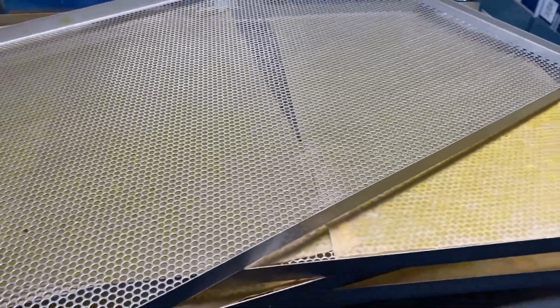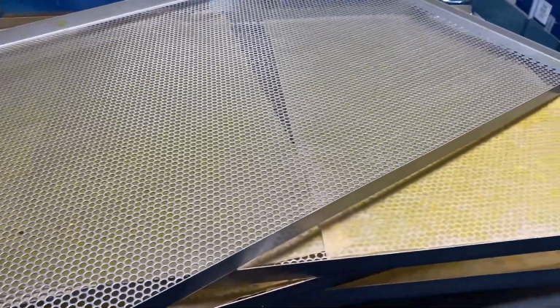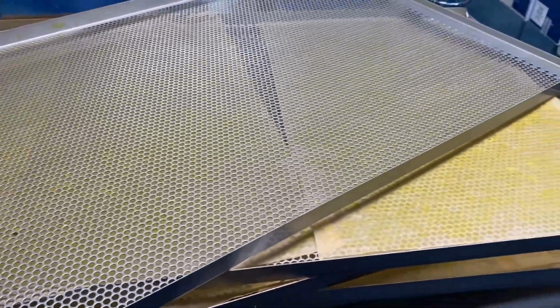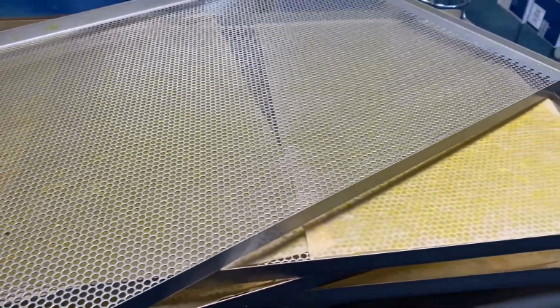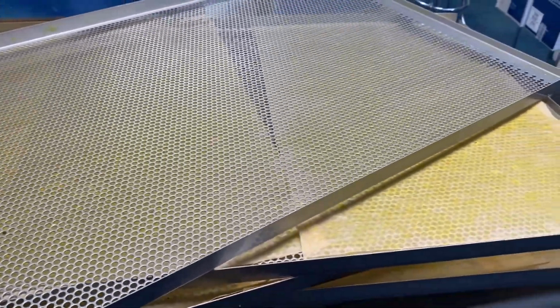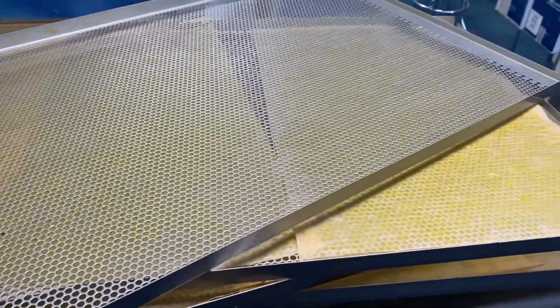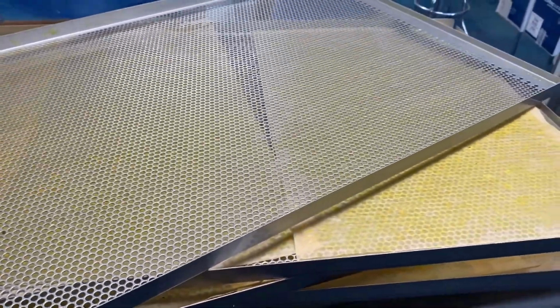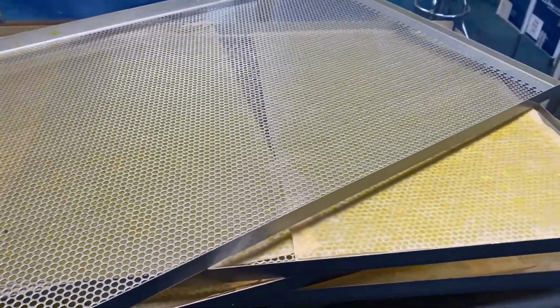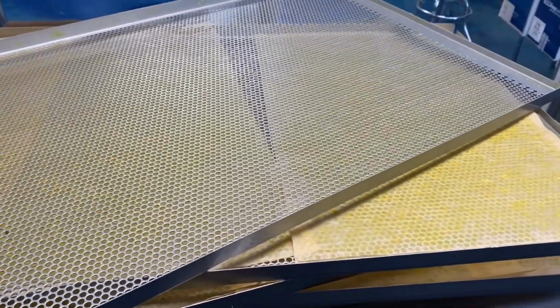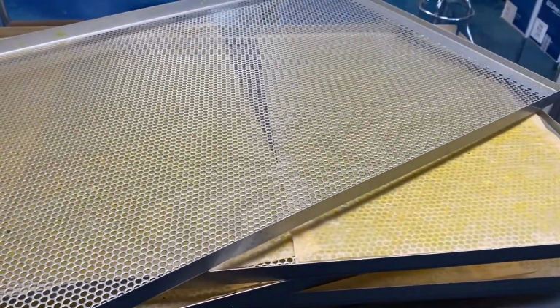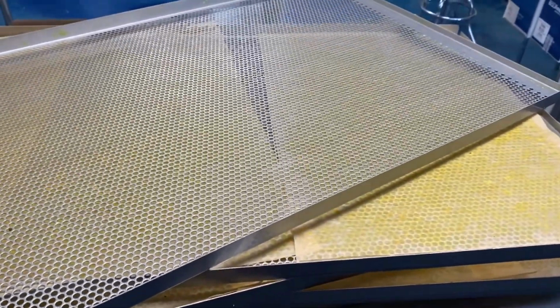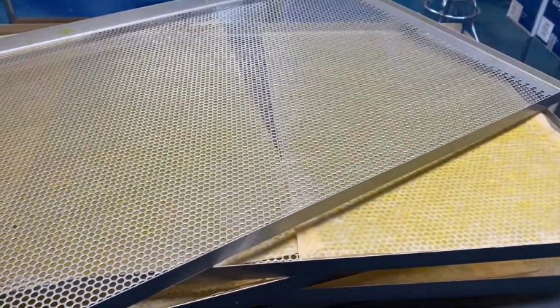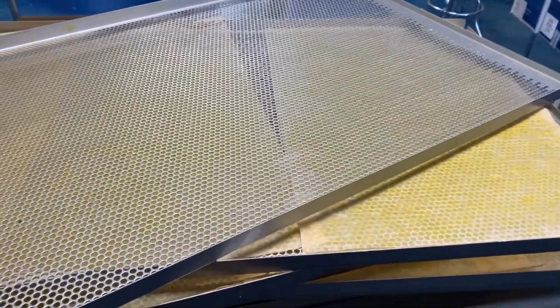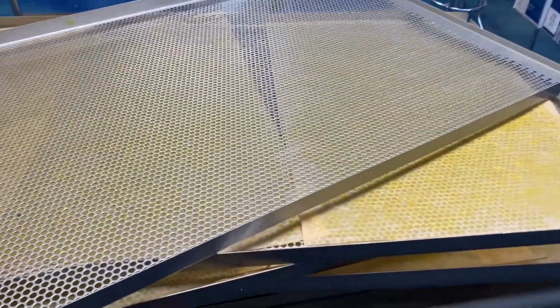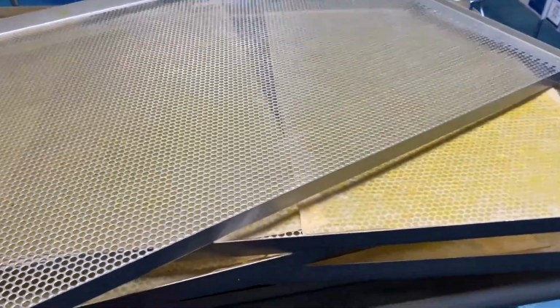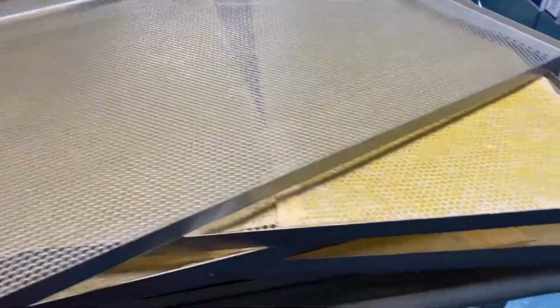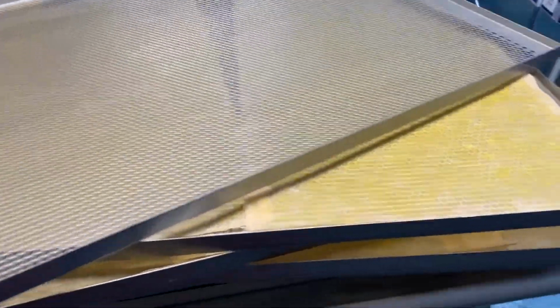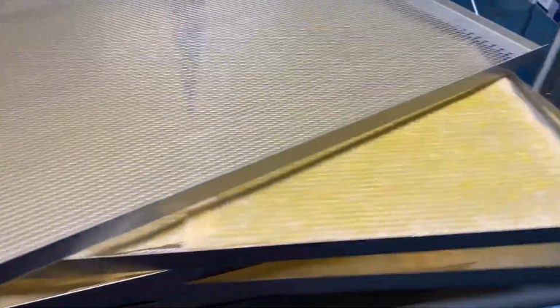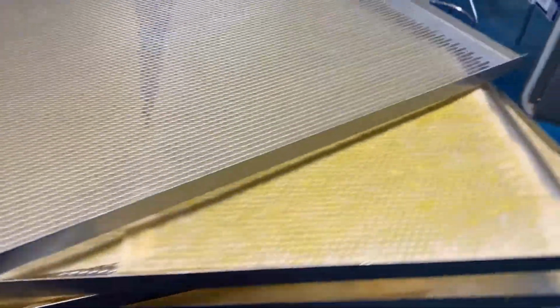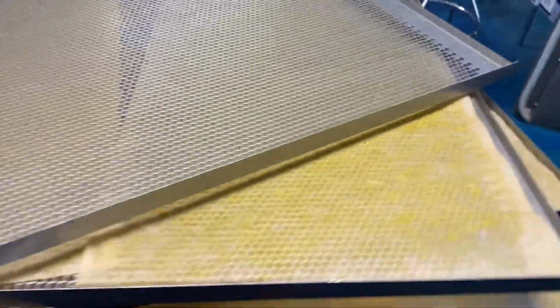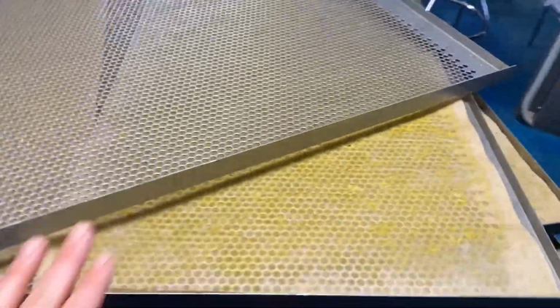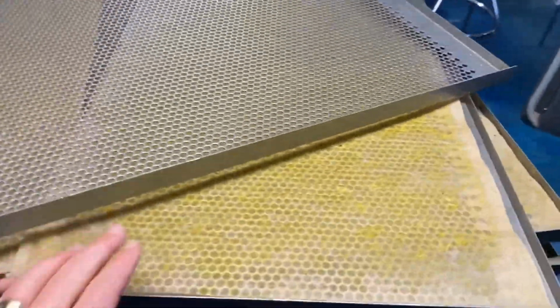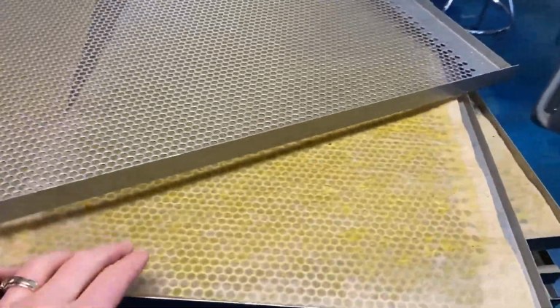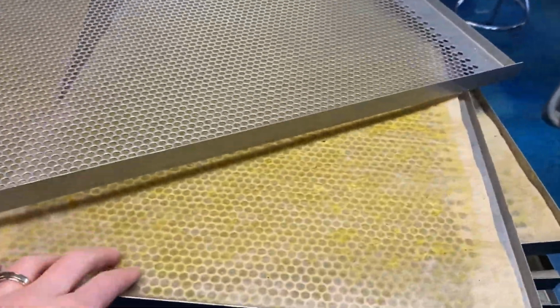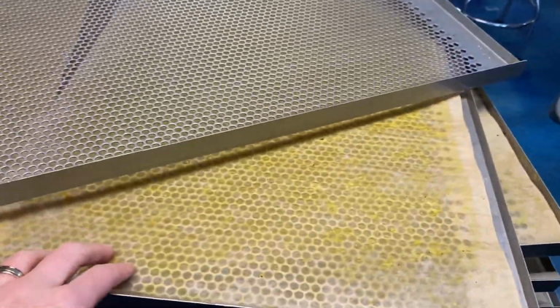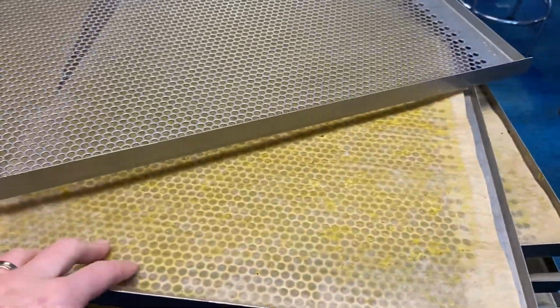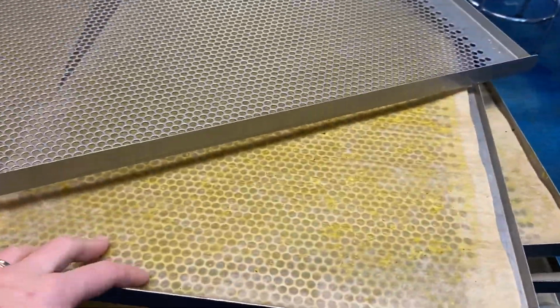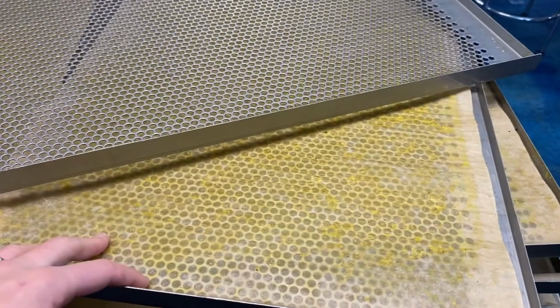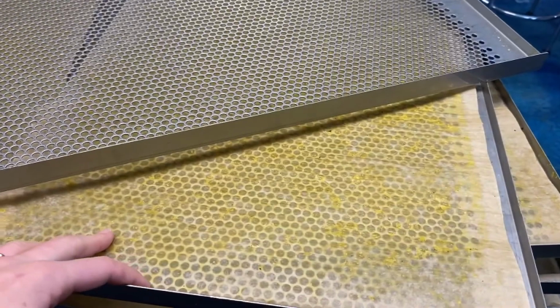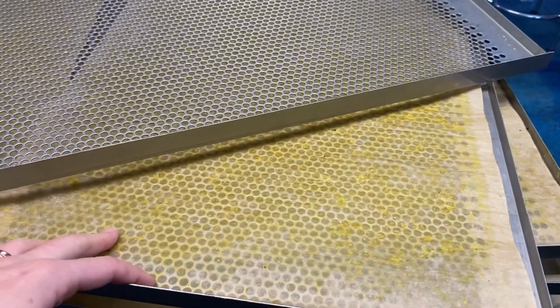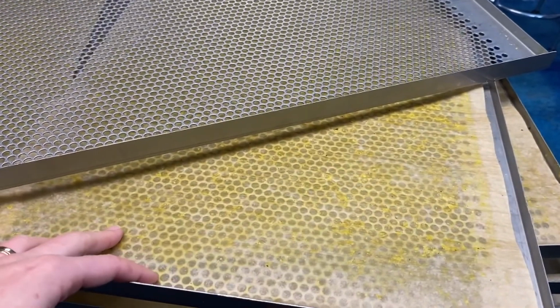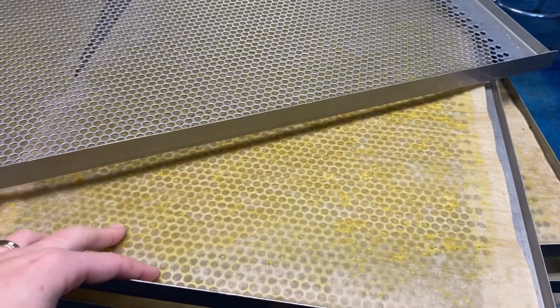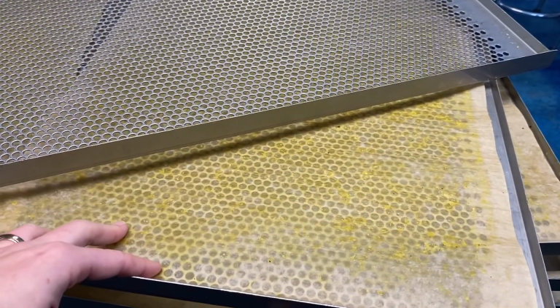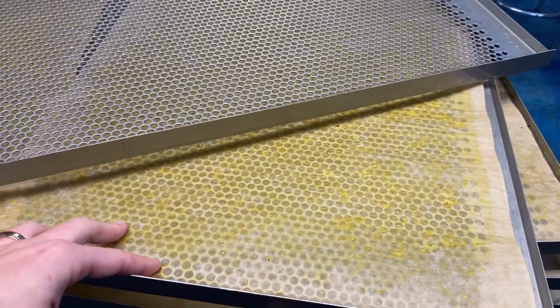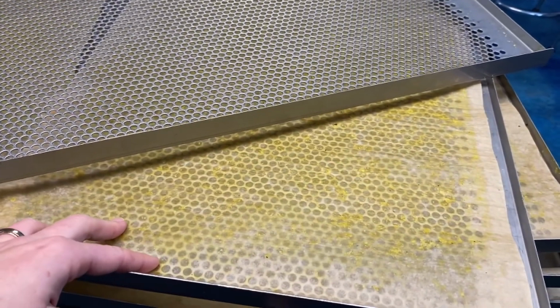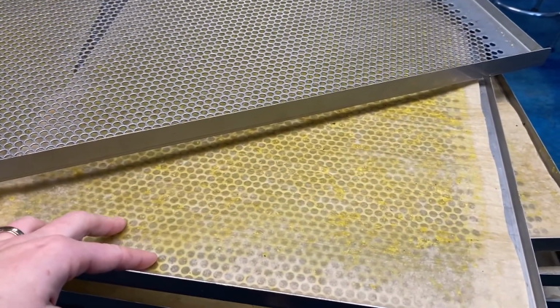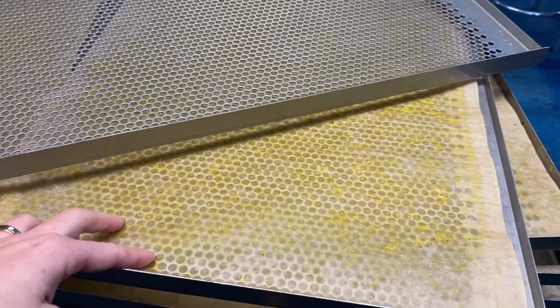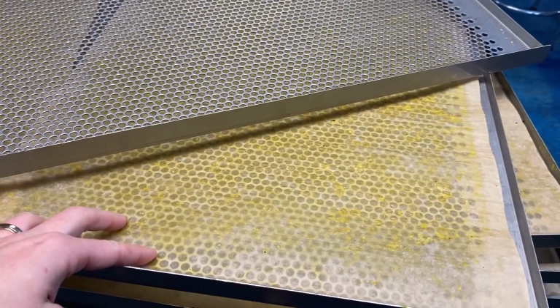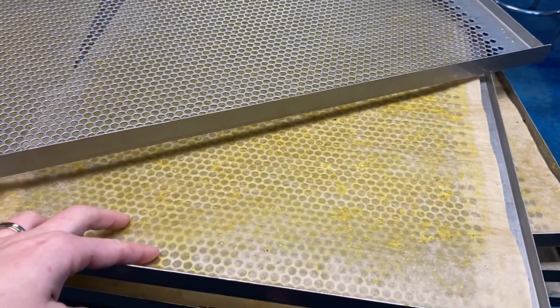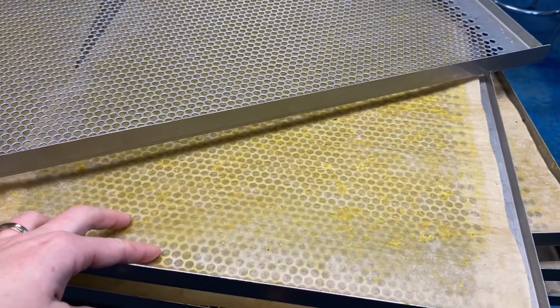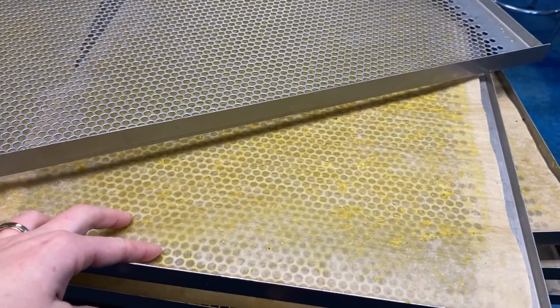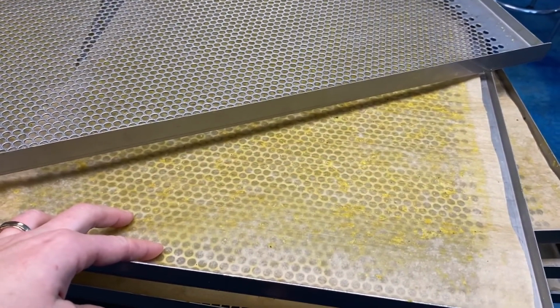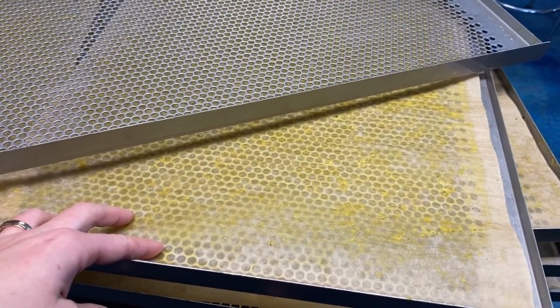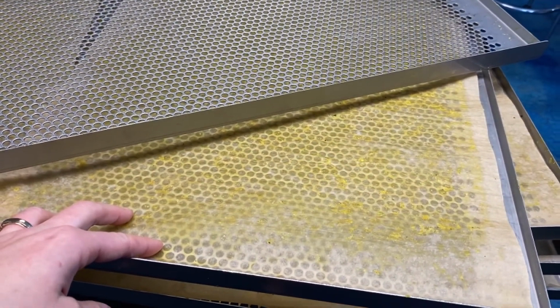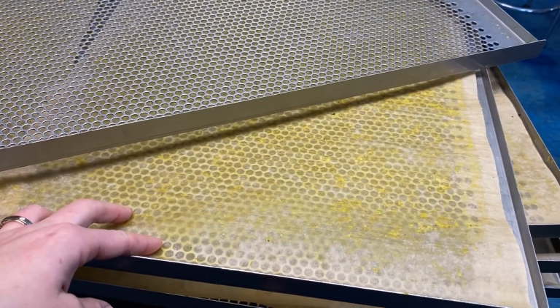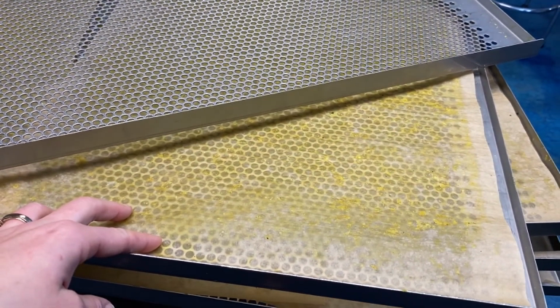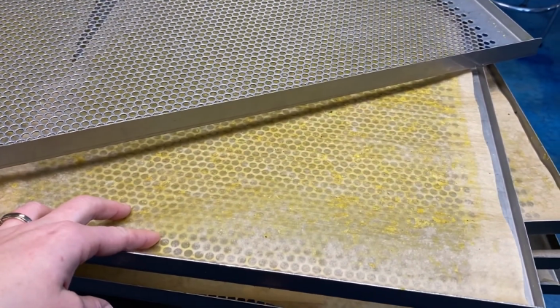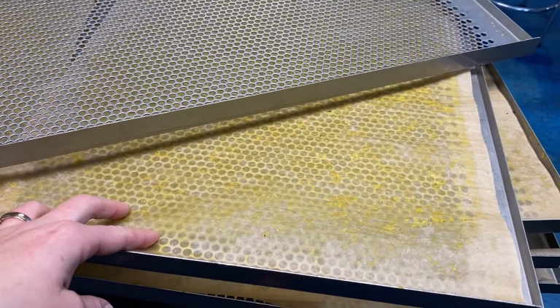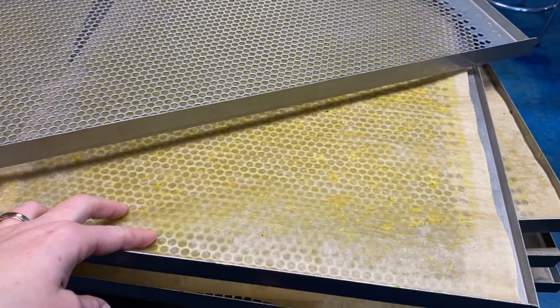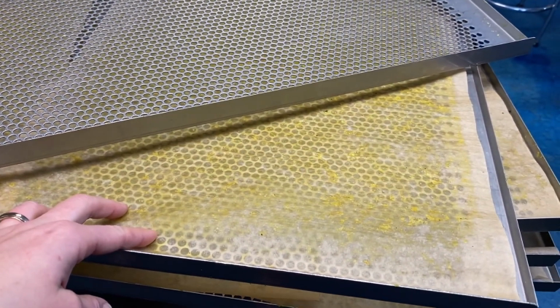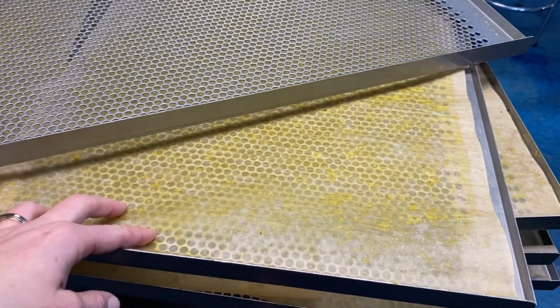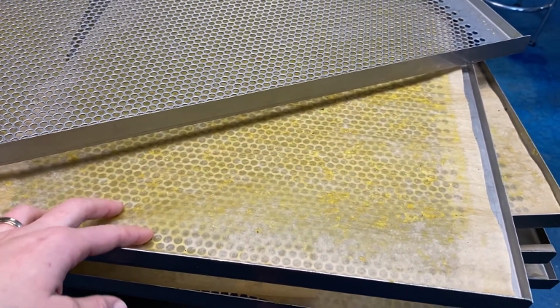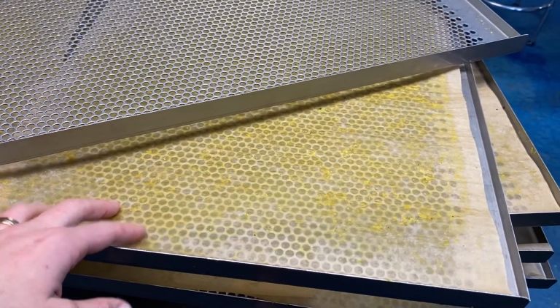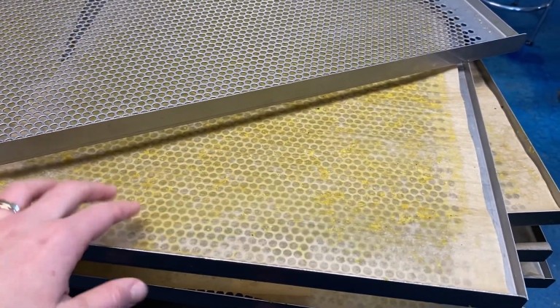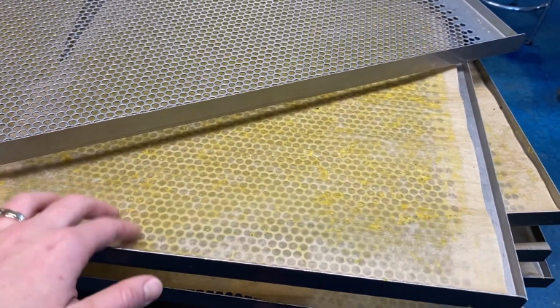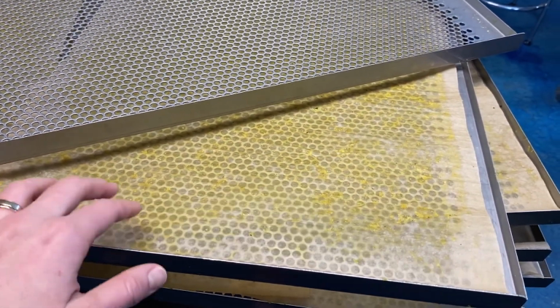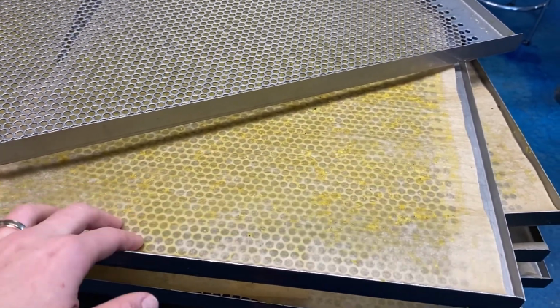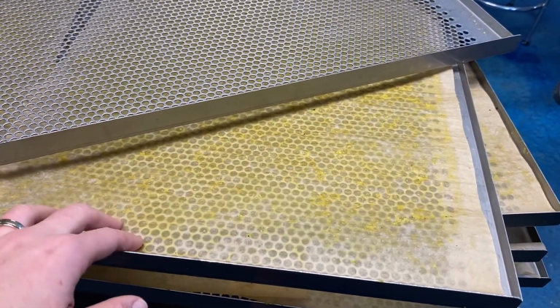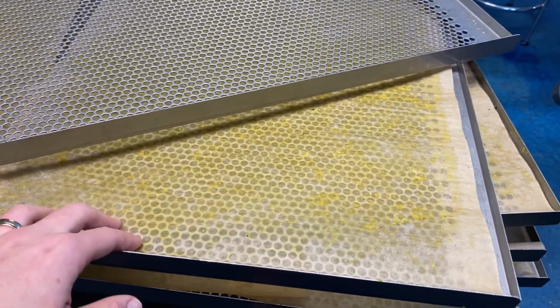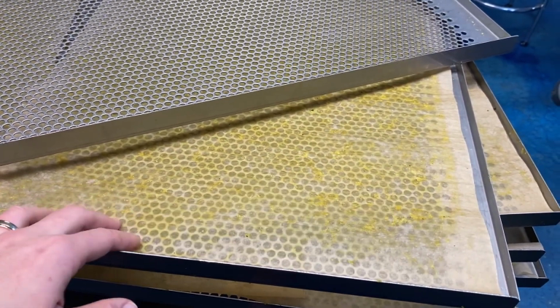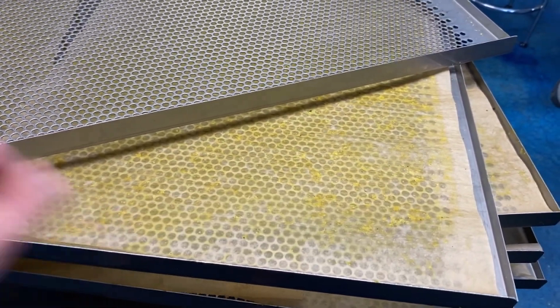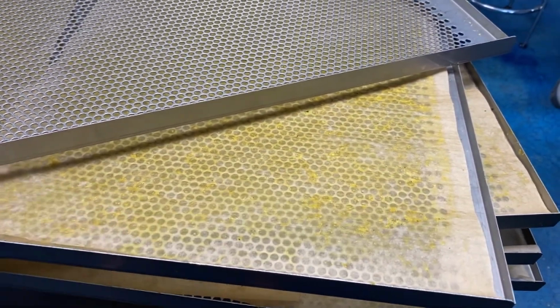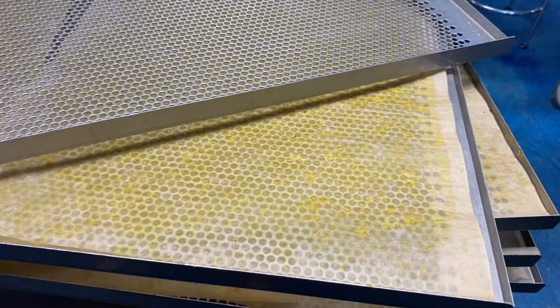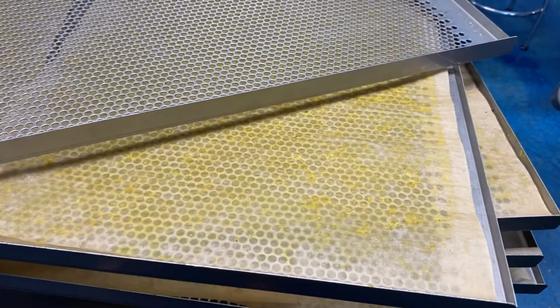We try to be as sustainable as possible. This paper was used to make kale chips and we just took out a batch and put in a batch, so this paper will be used twice.